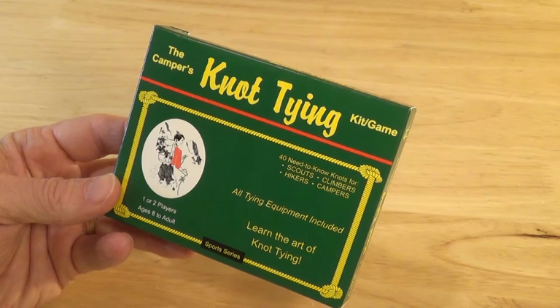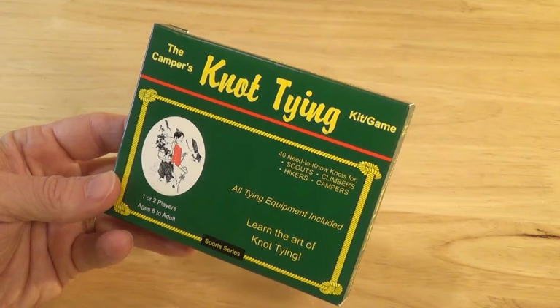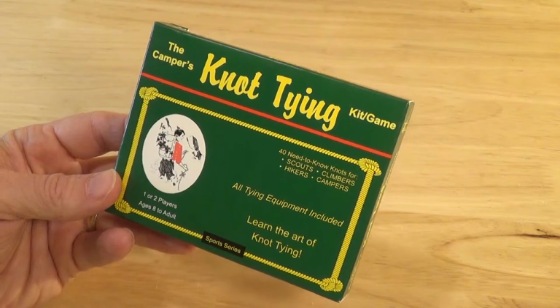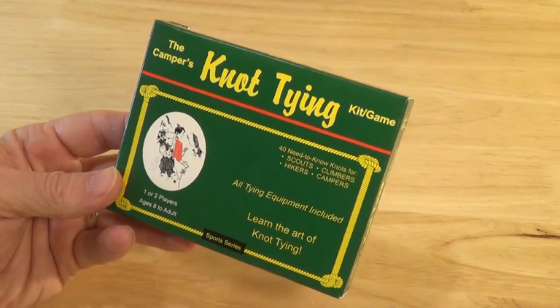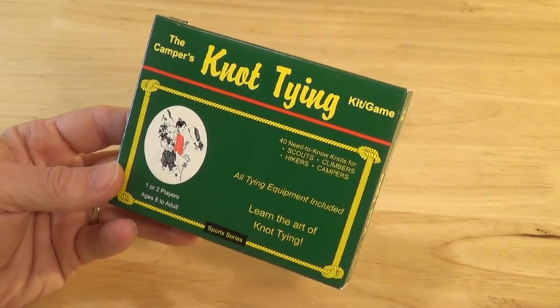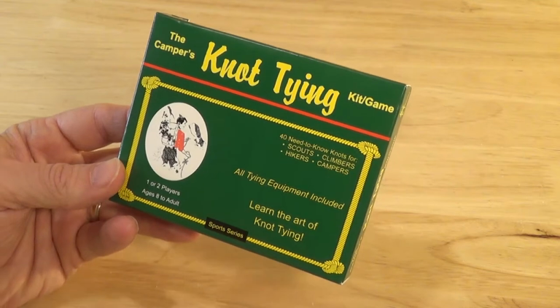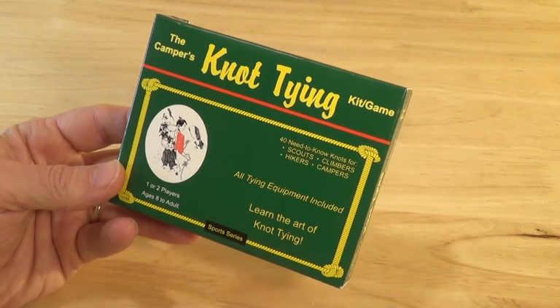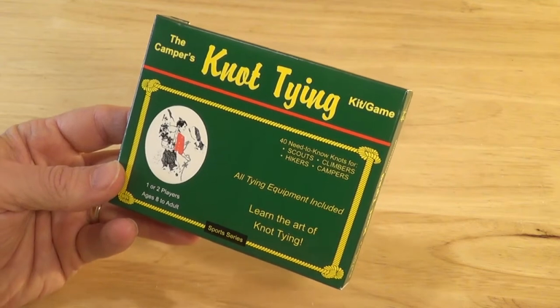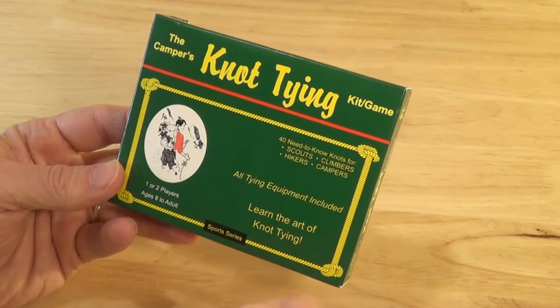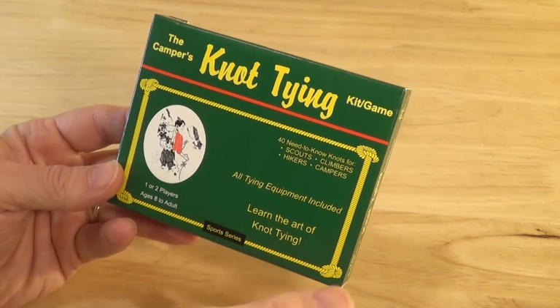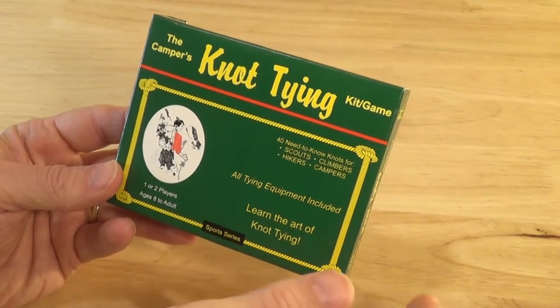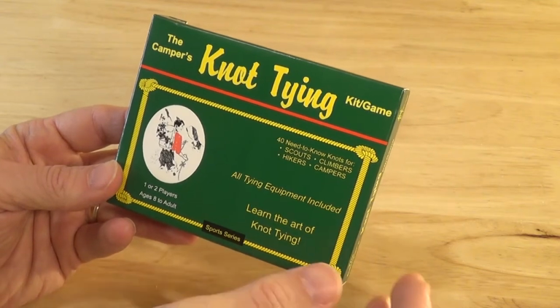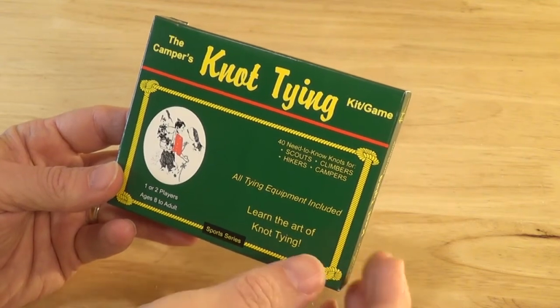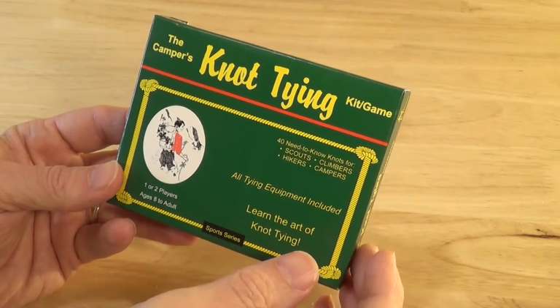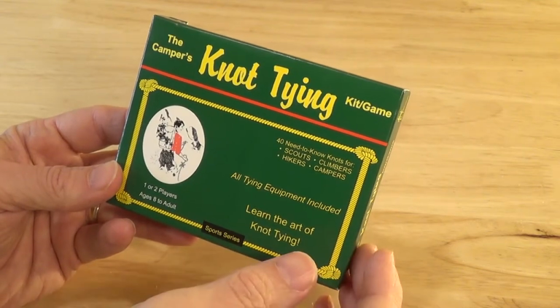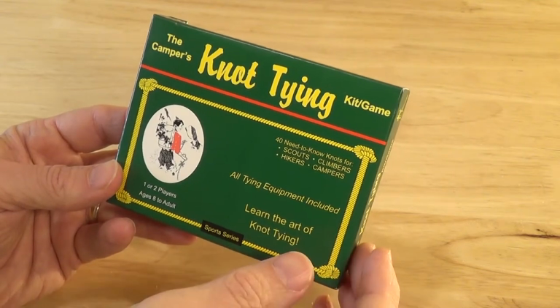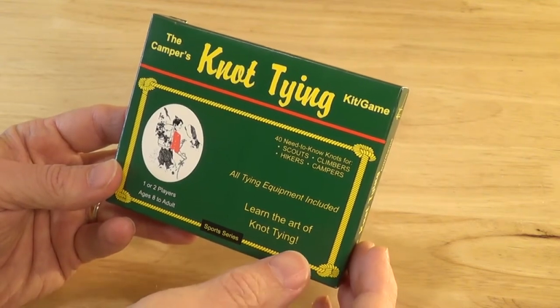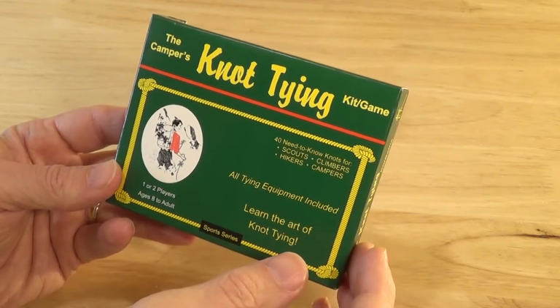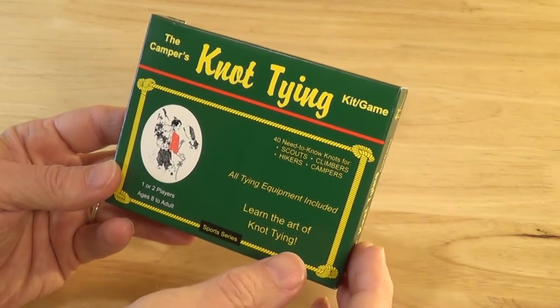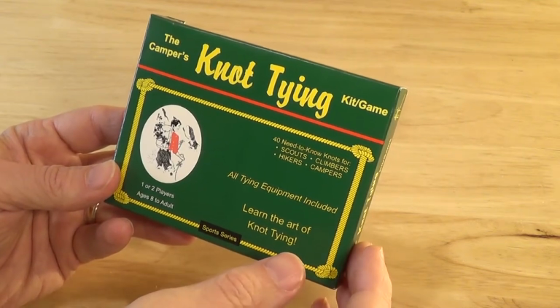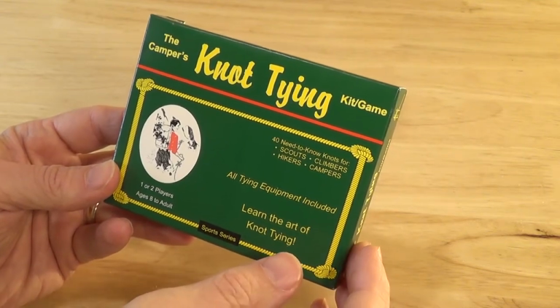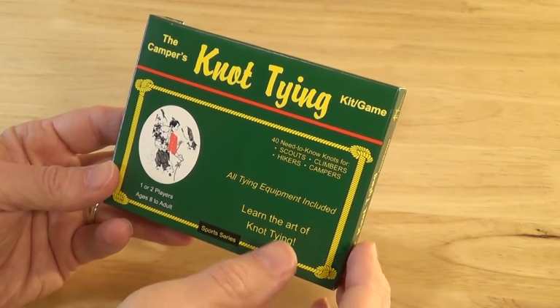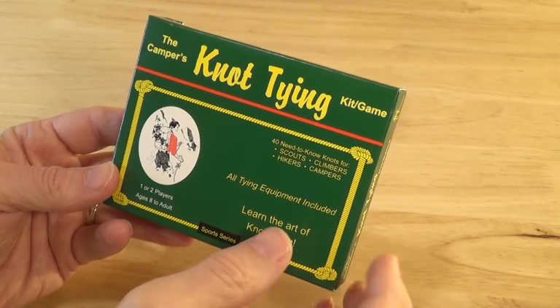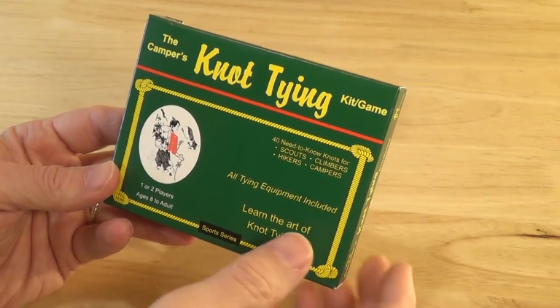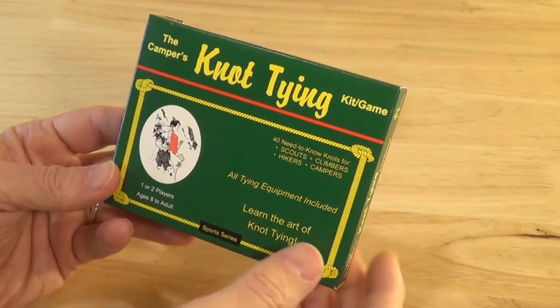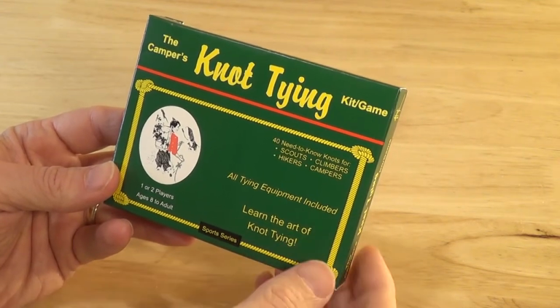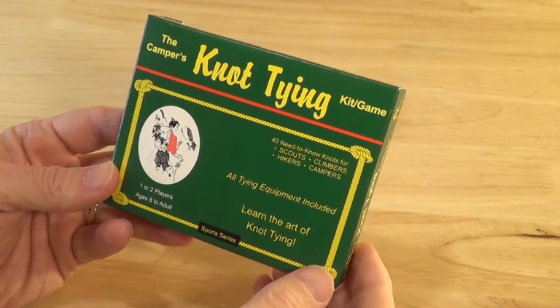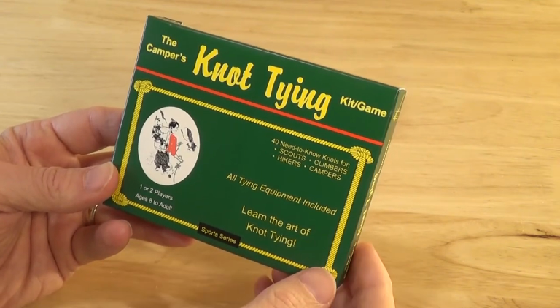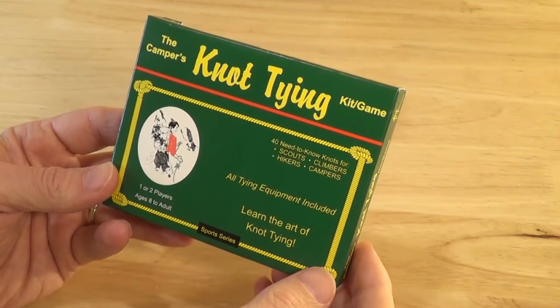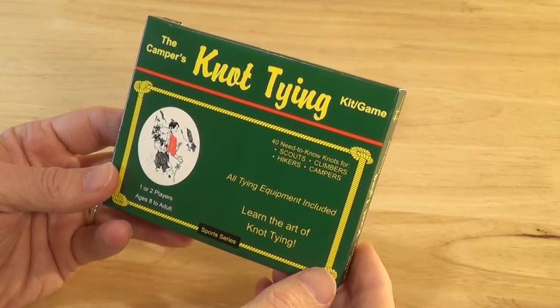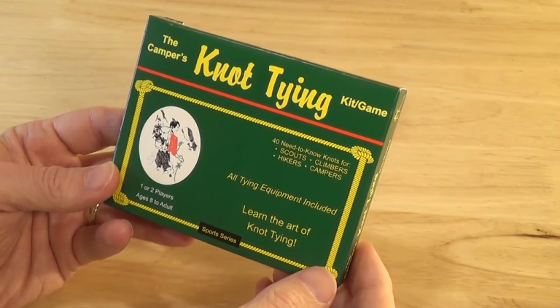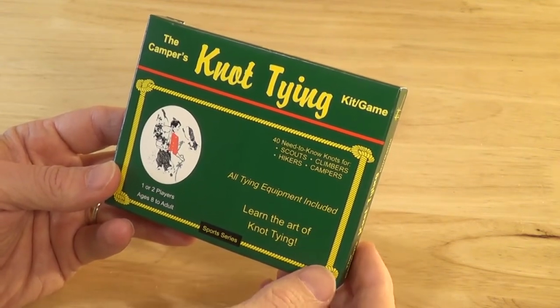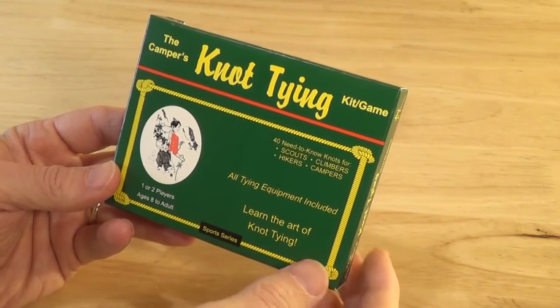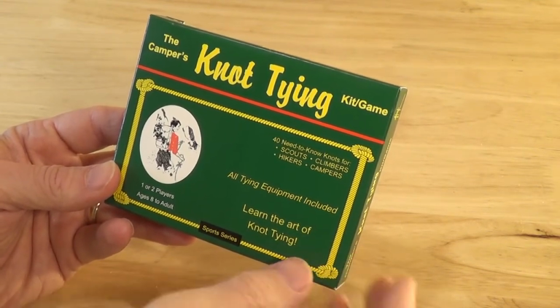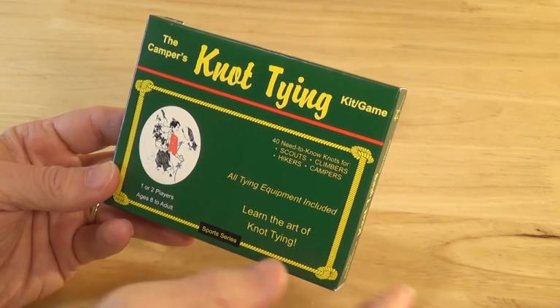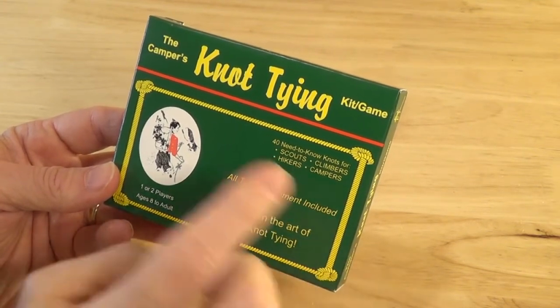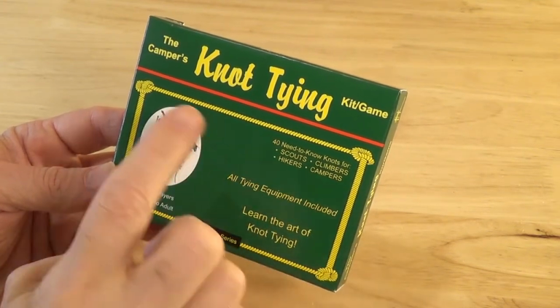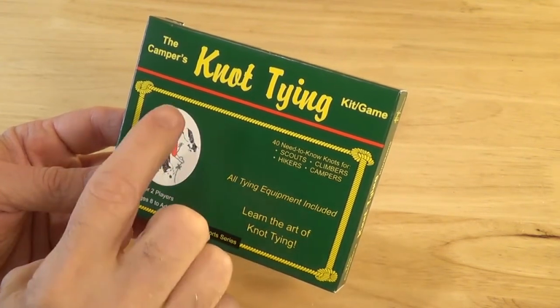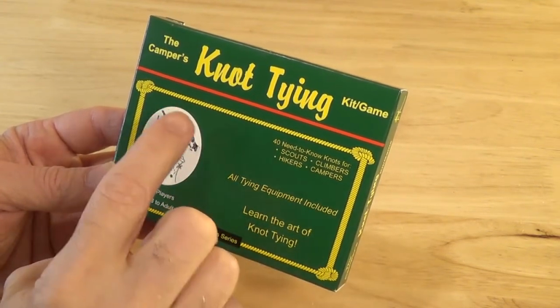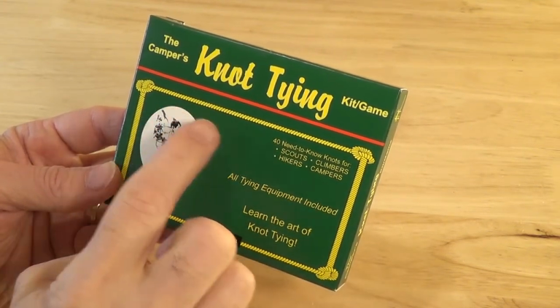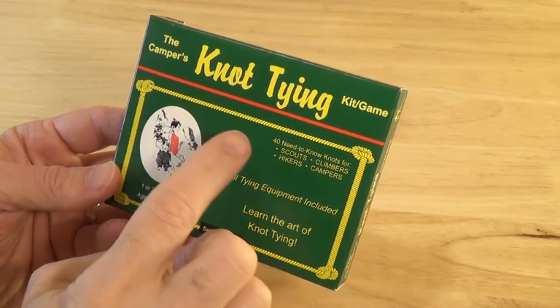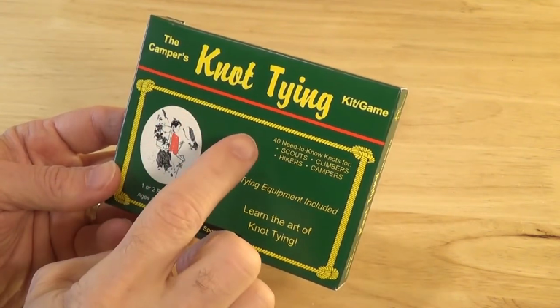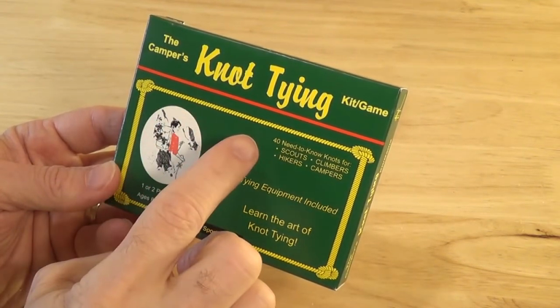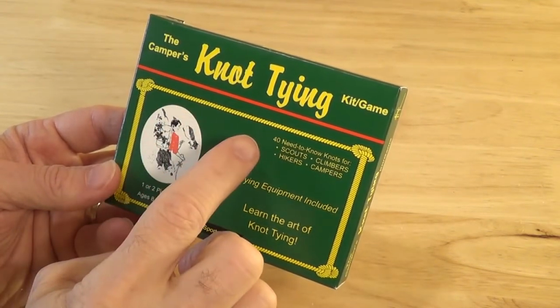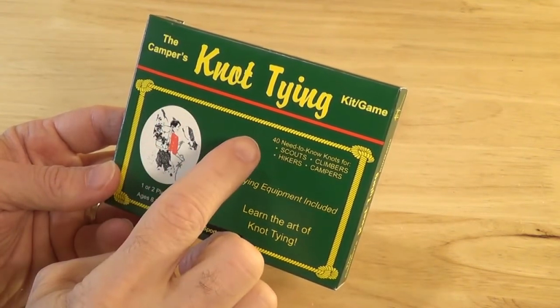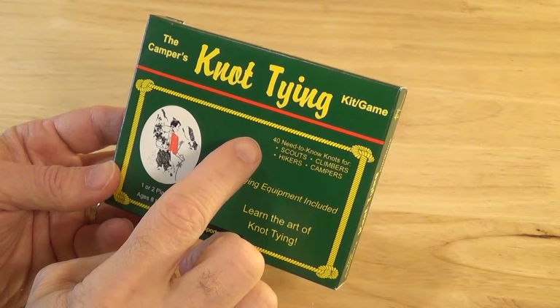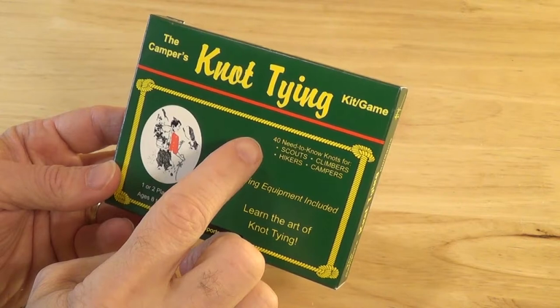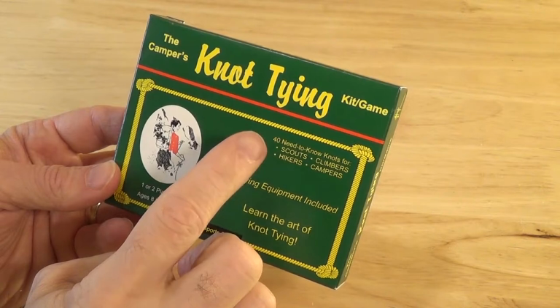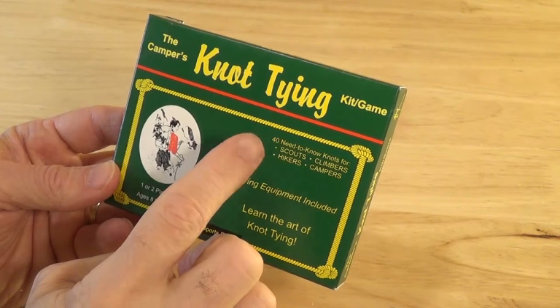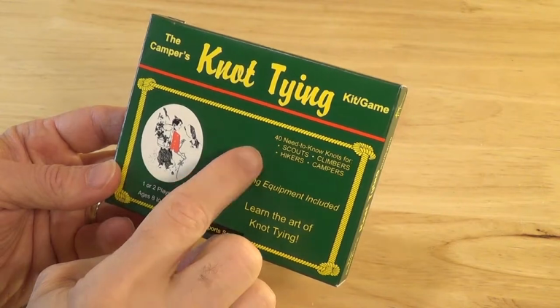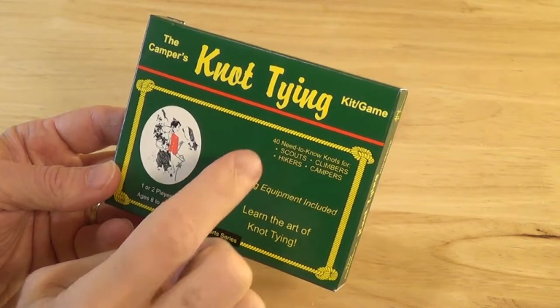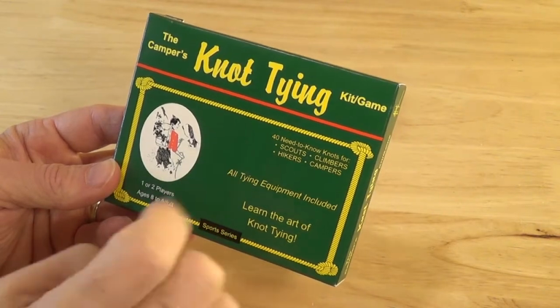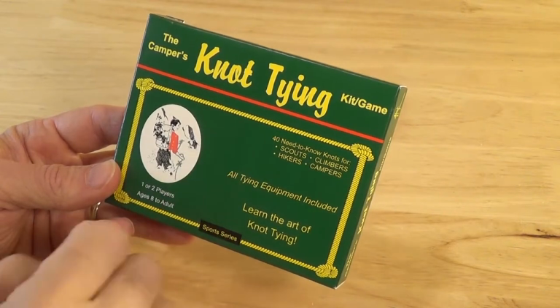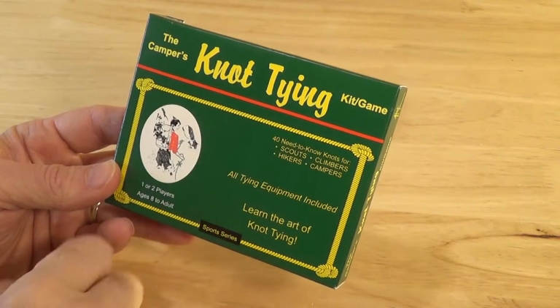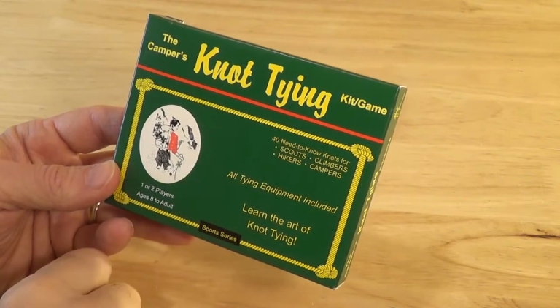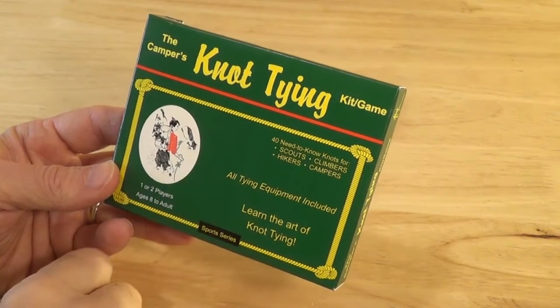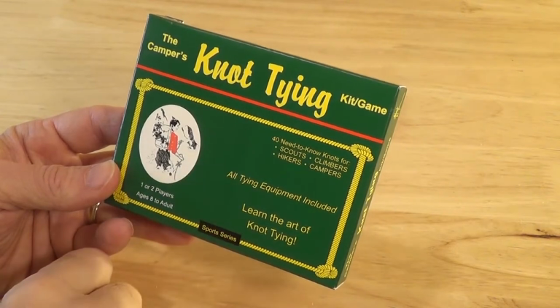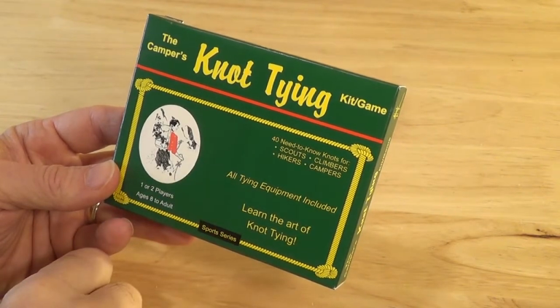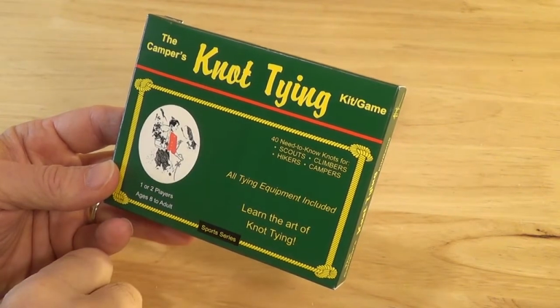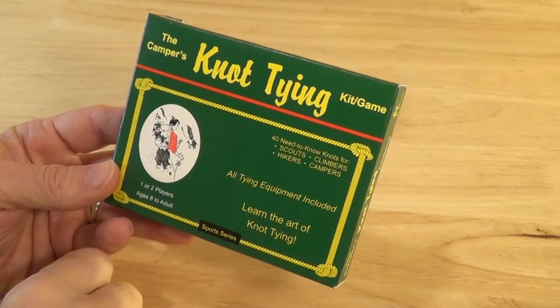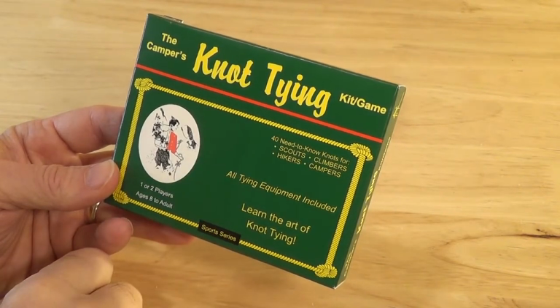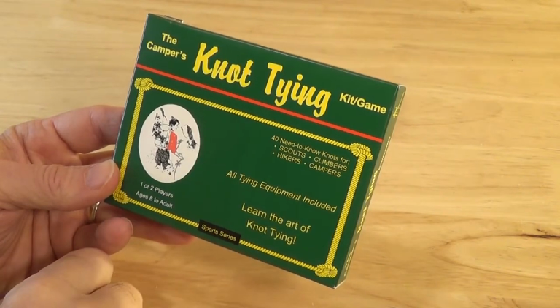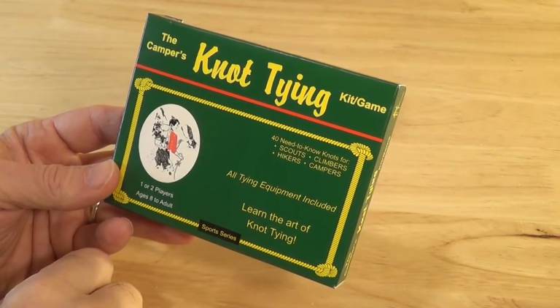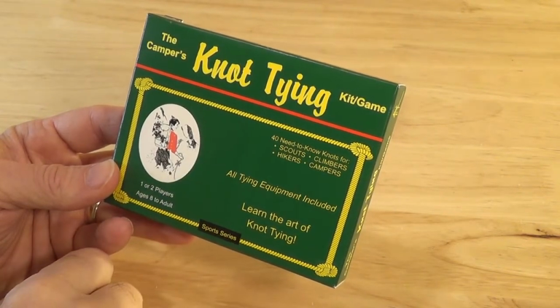Hello, this is Joe. Hey, look what I have here. I have the campers knot tying kit. Let's tie a knot.